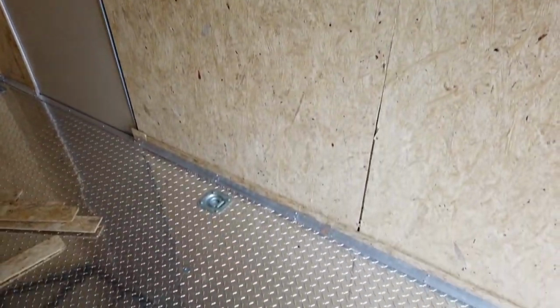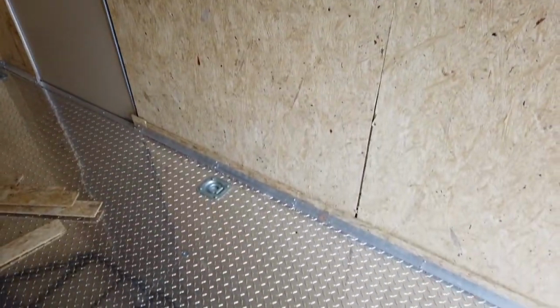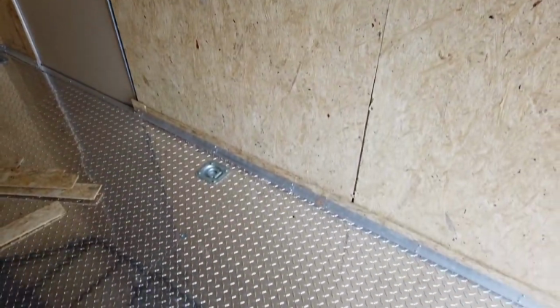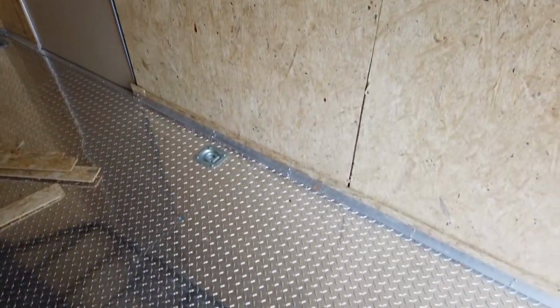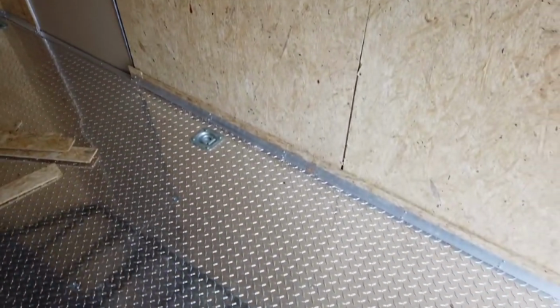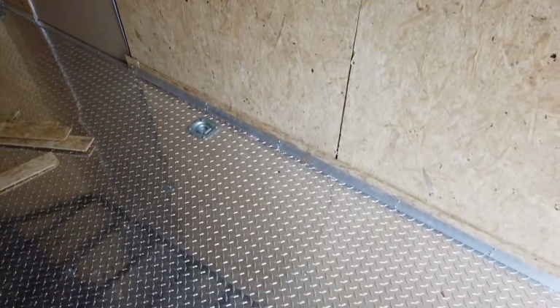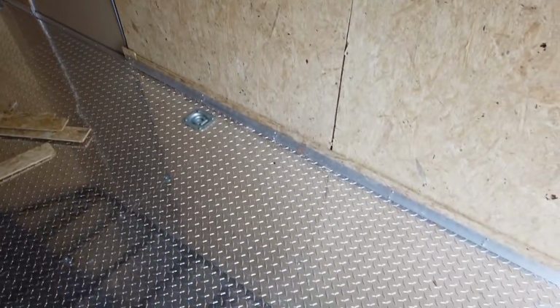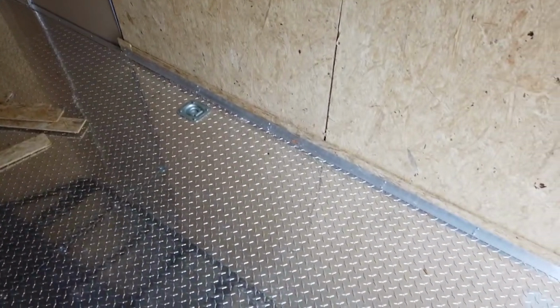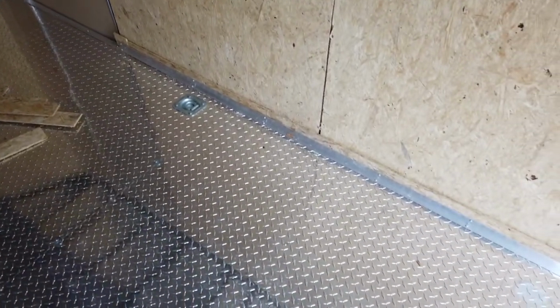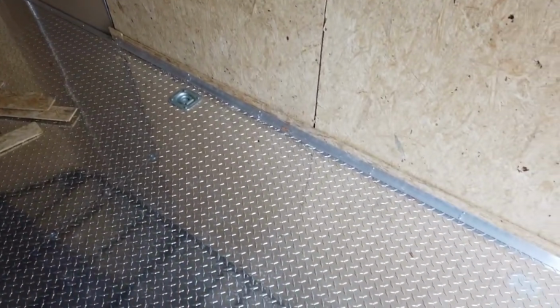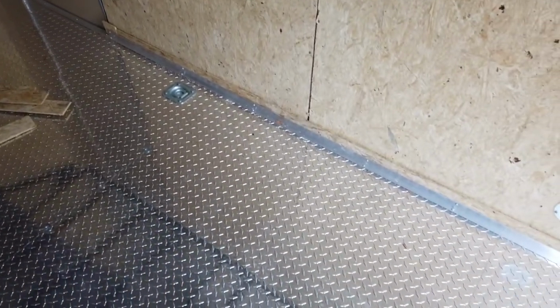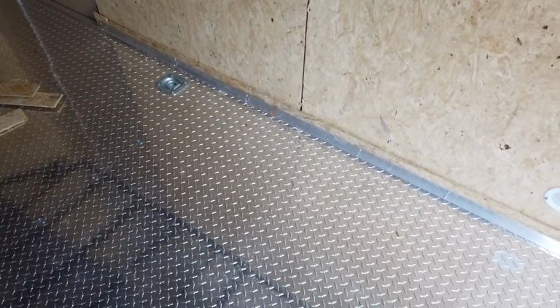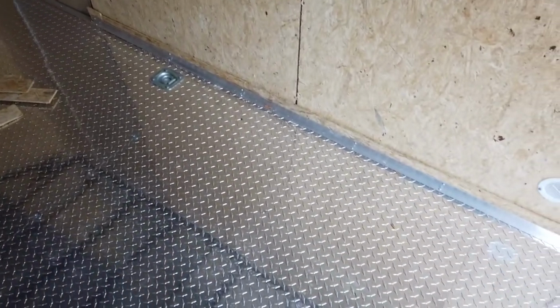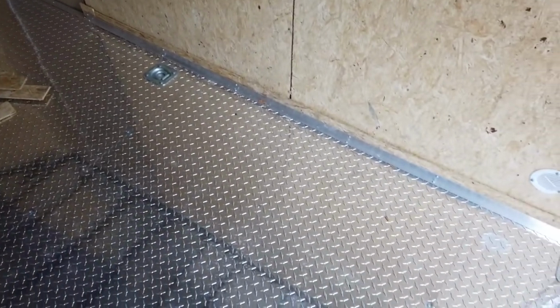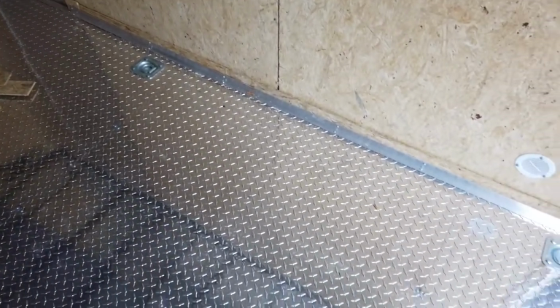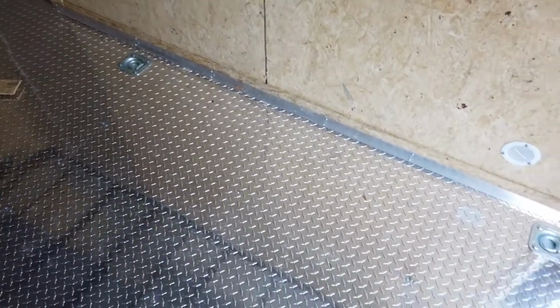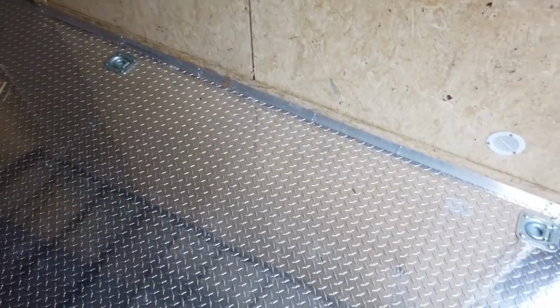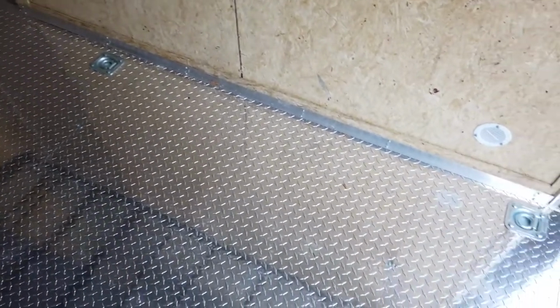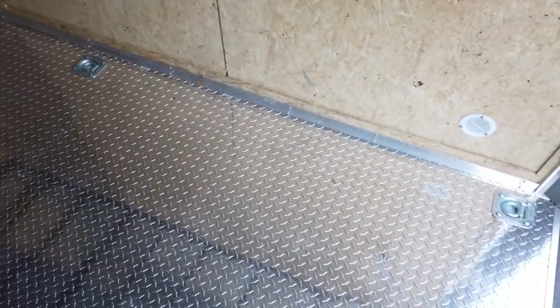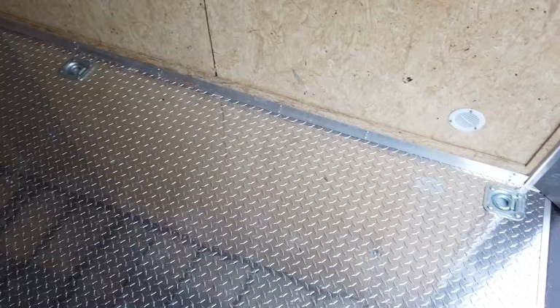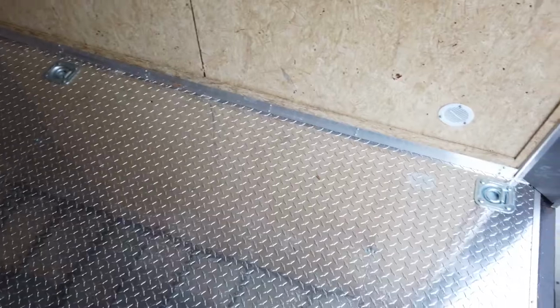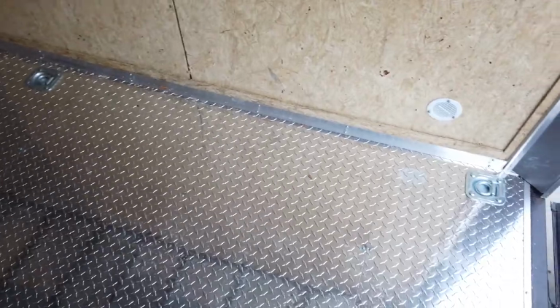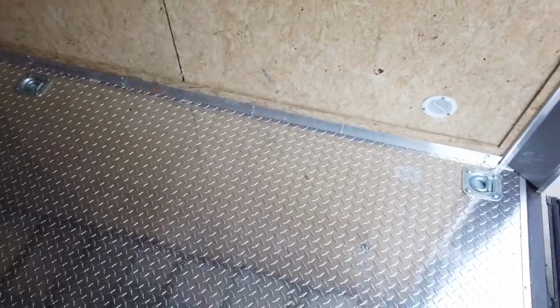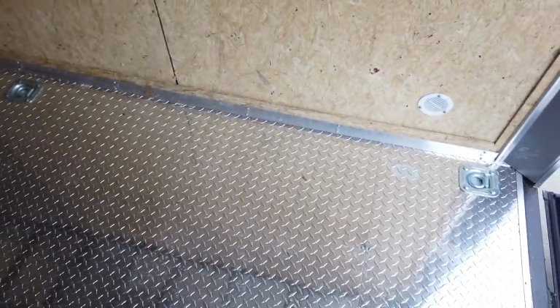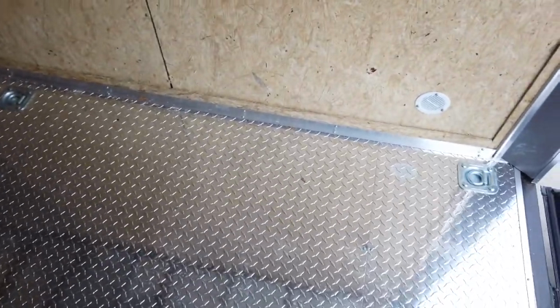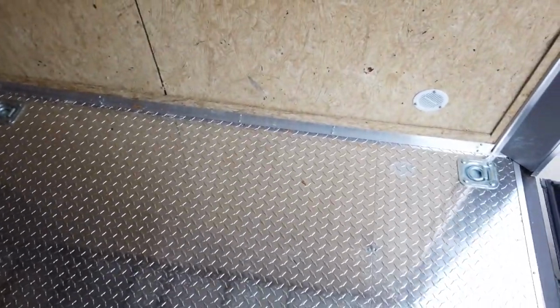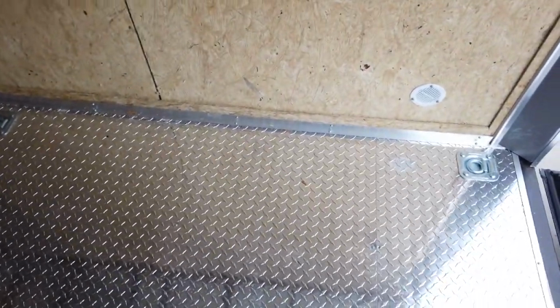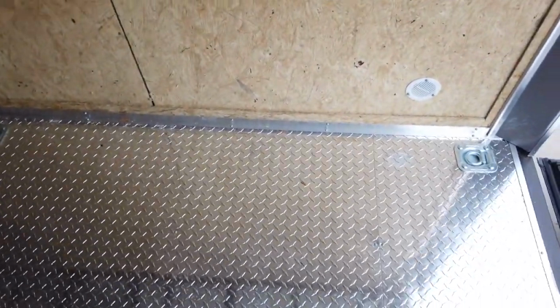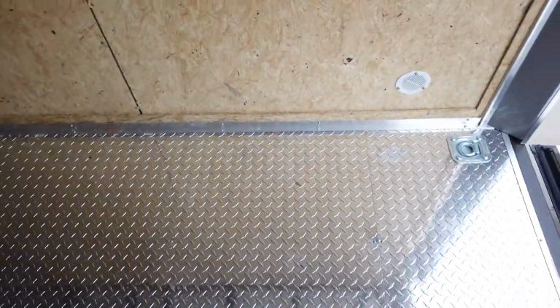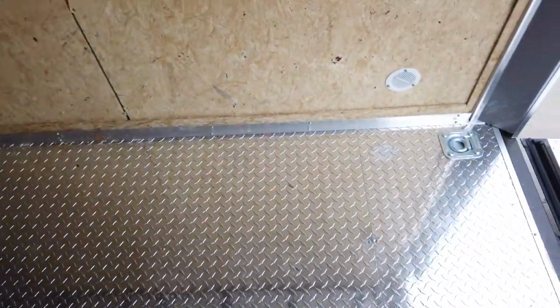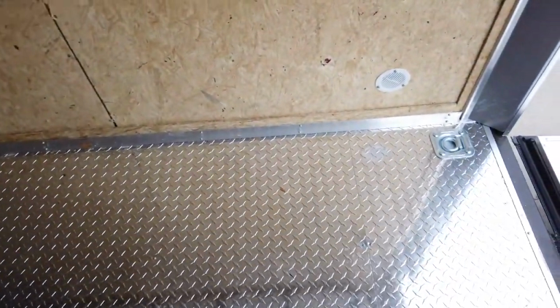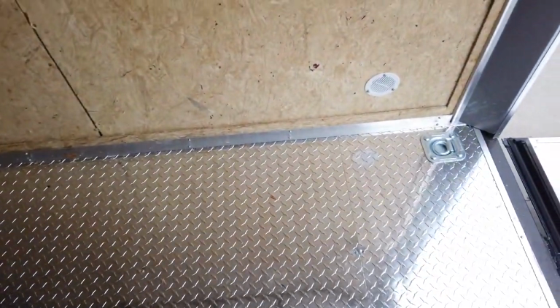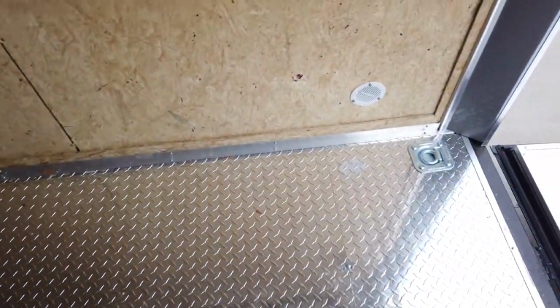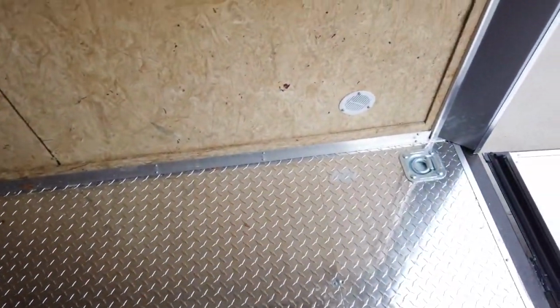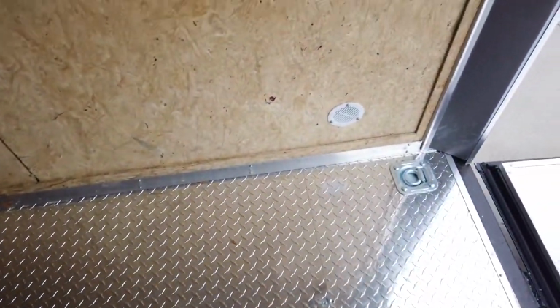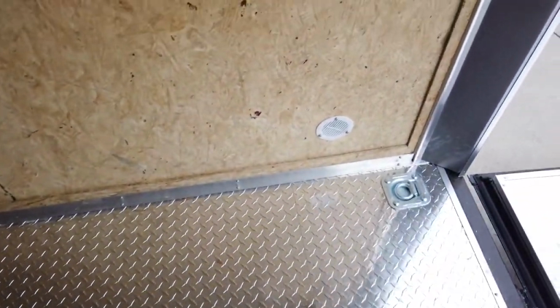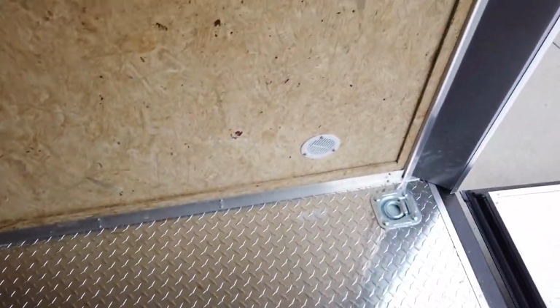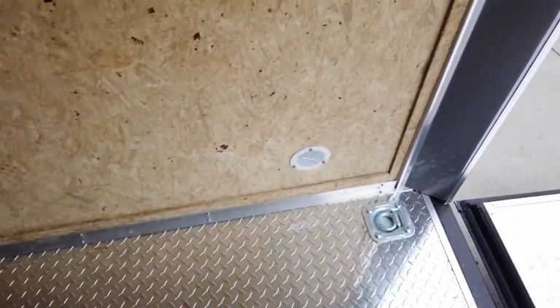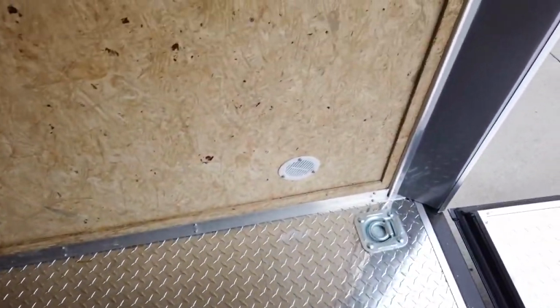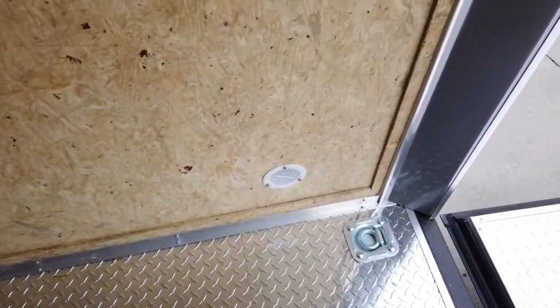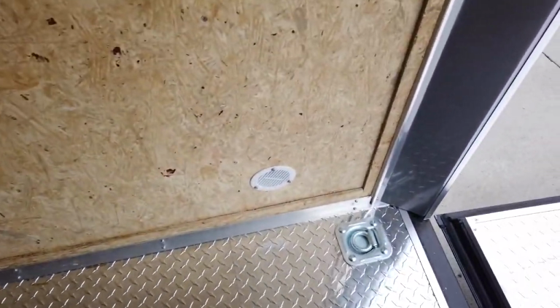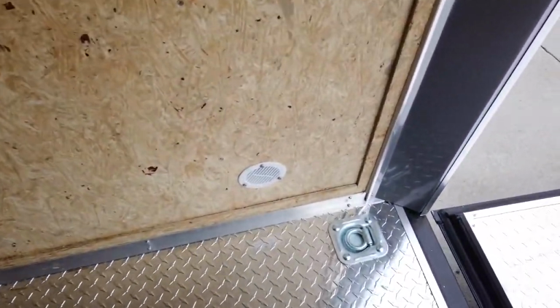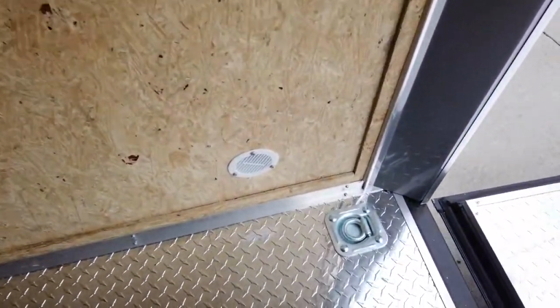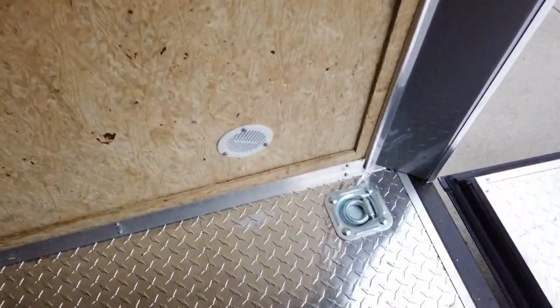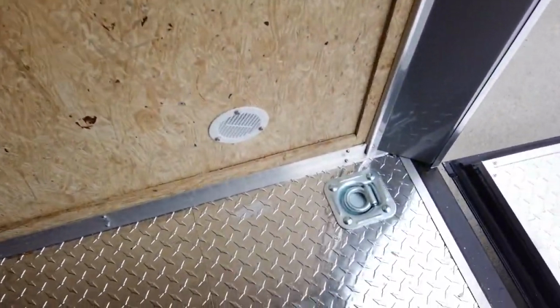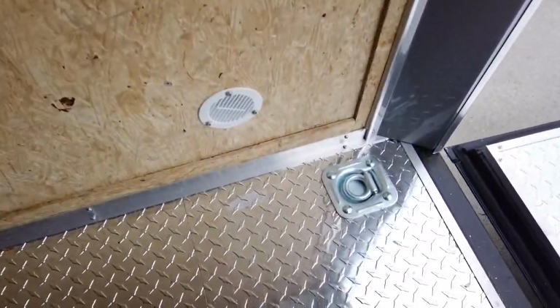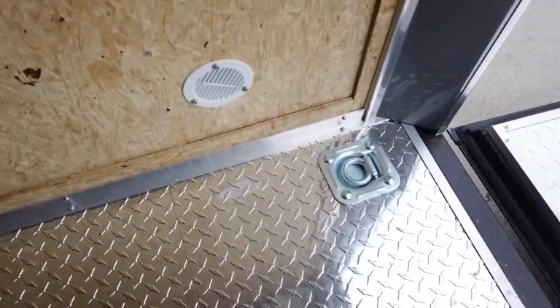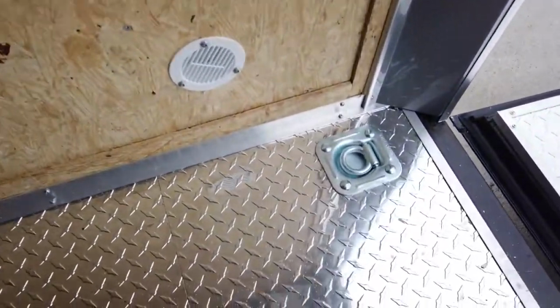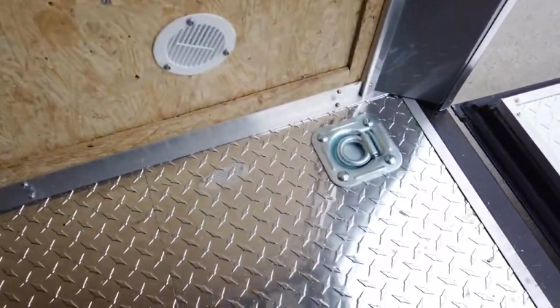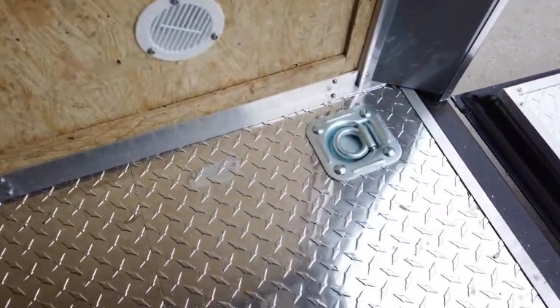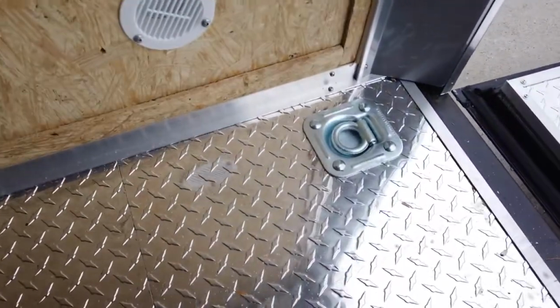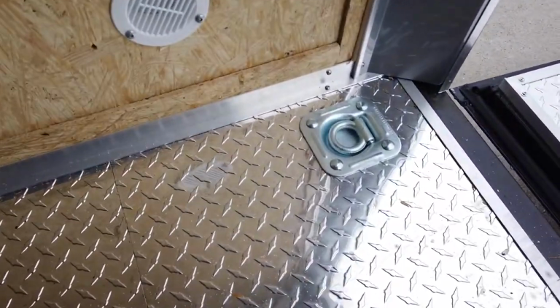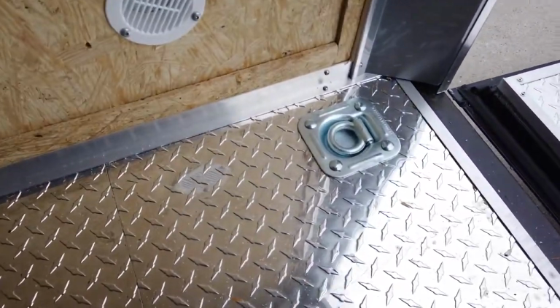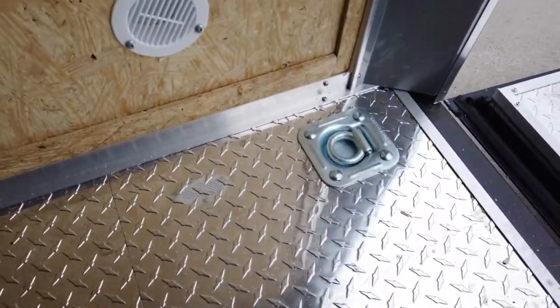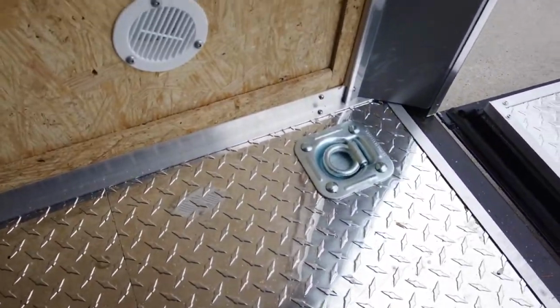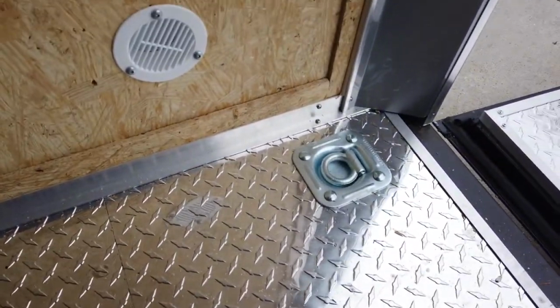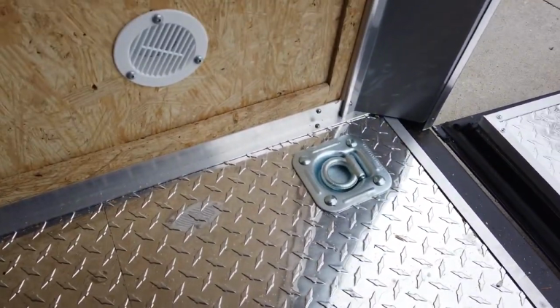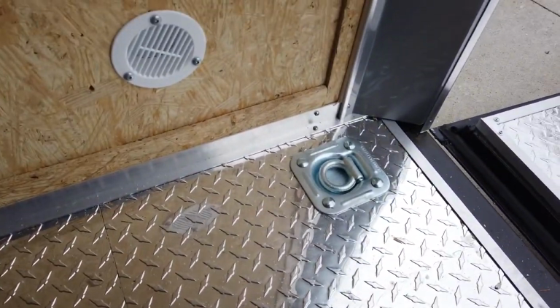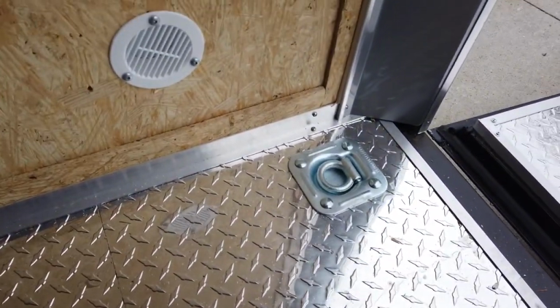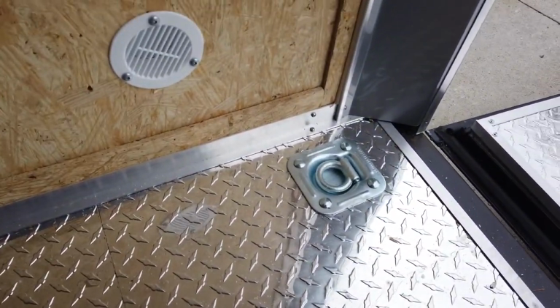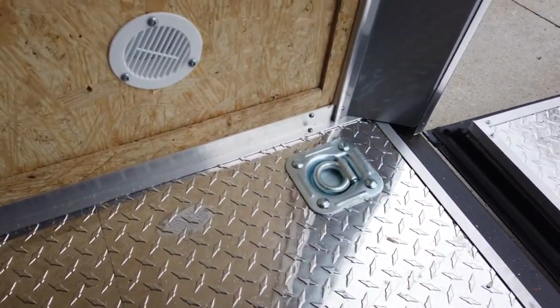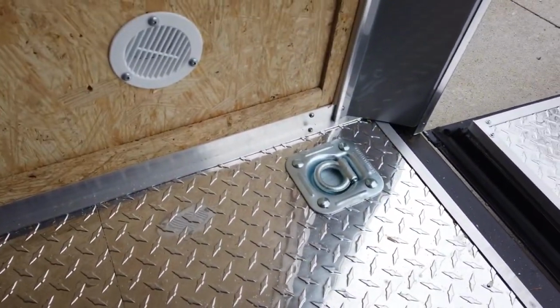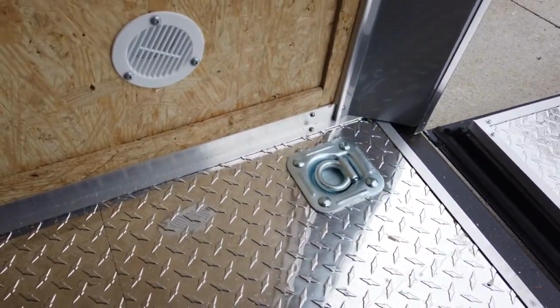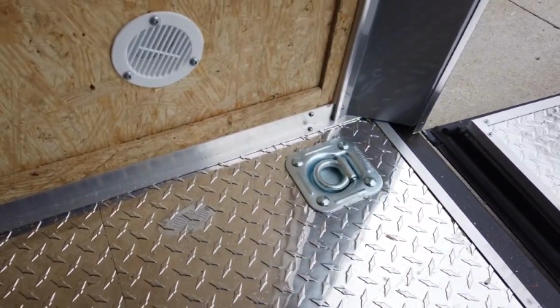It has diamond plate flooring and has D-rings built in.